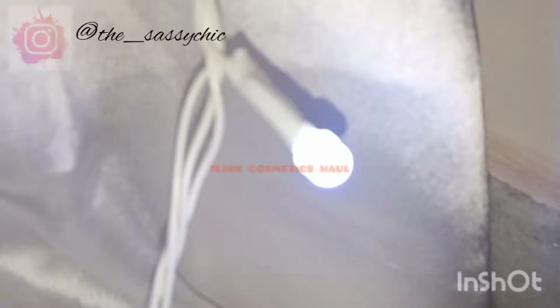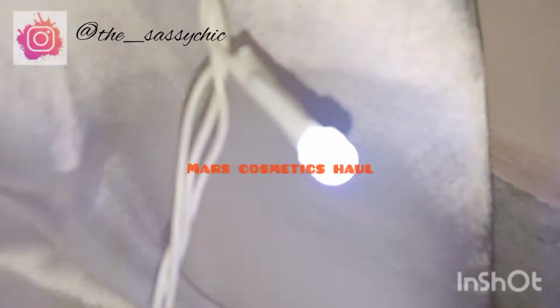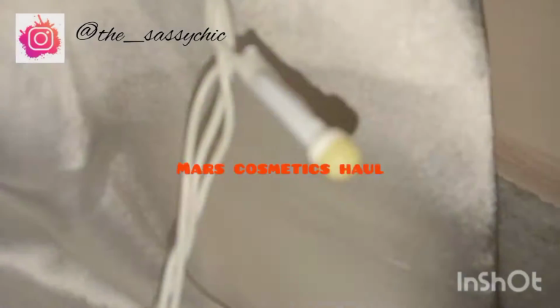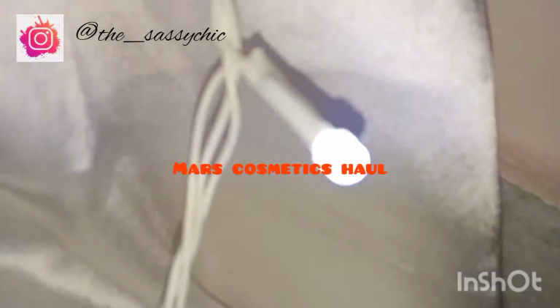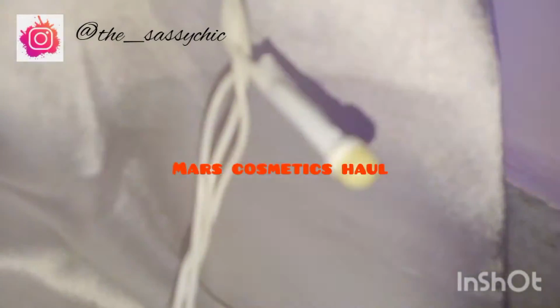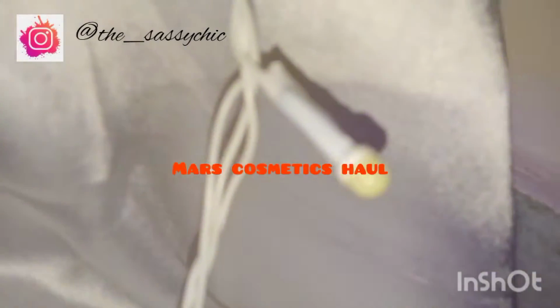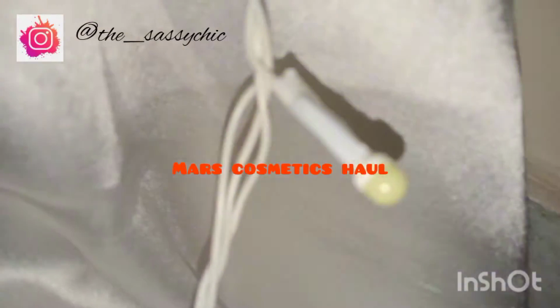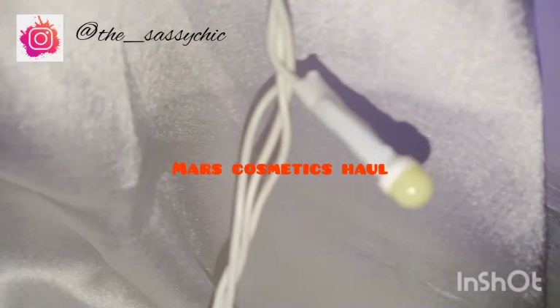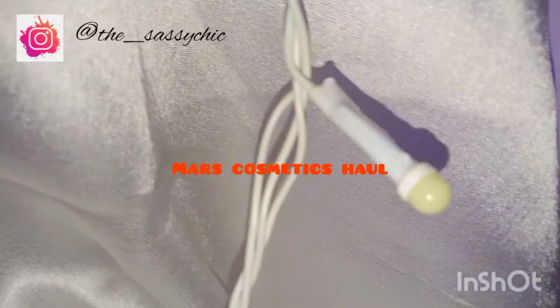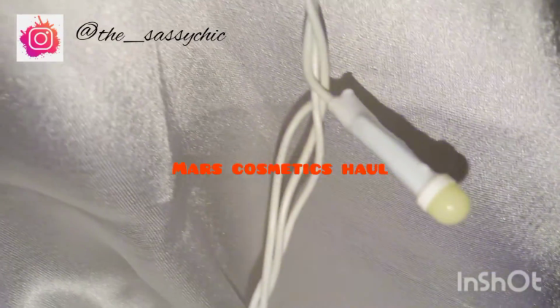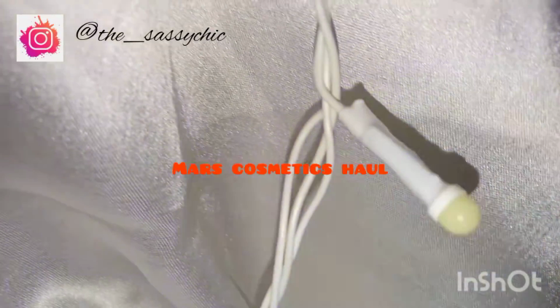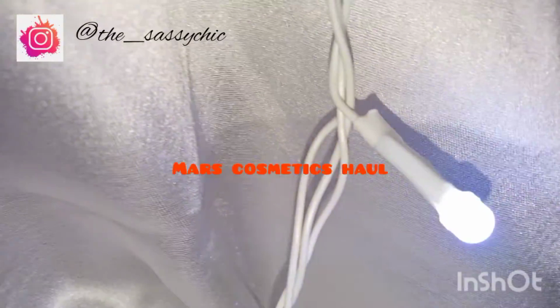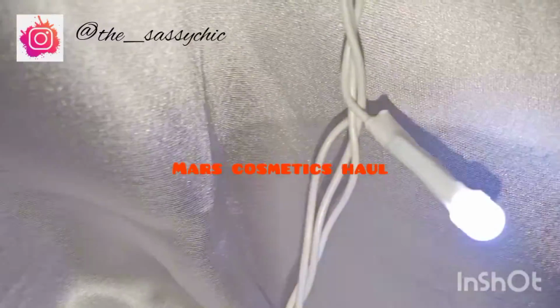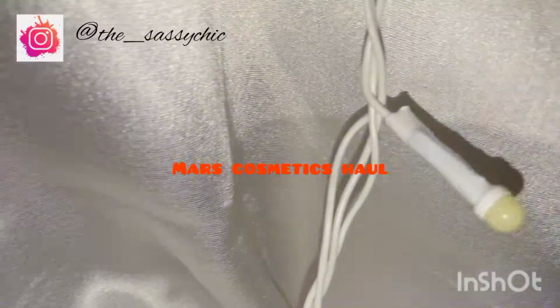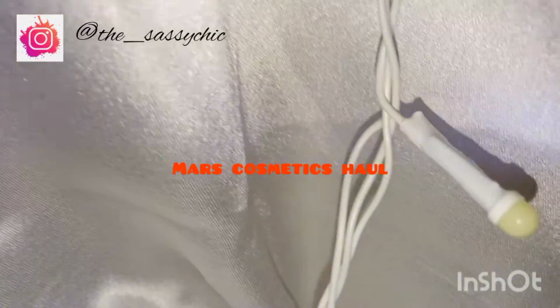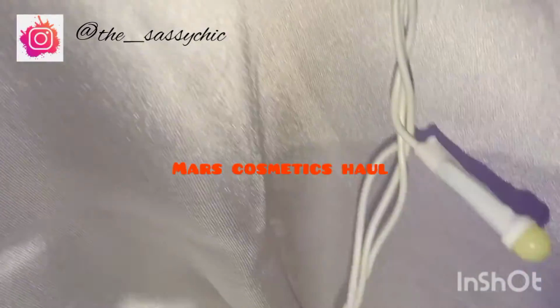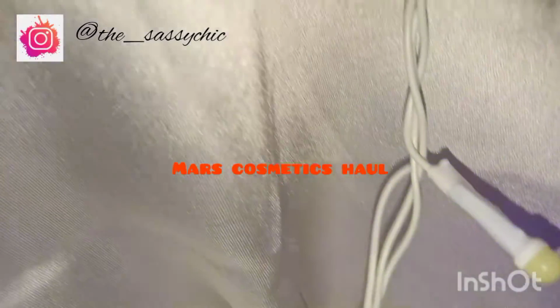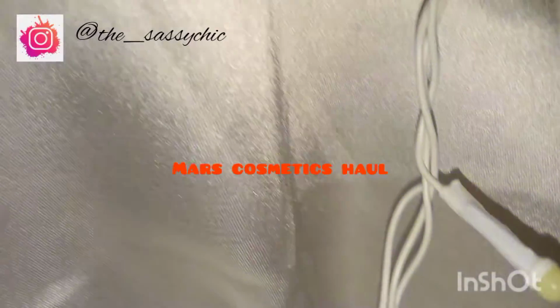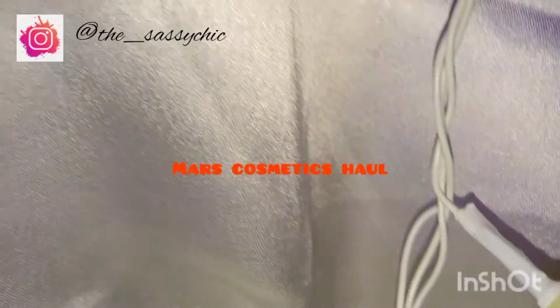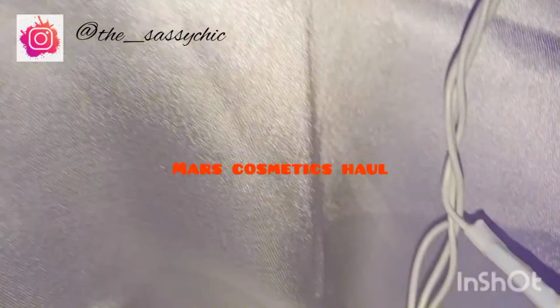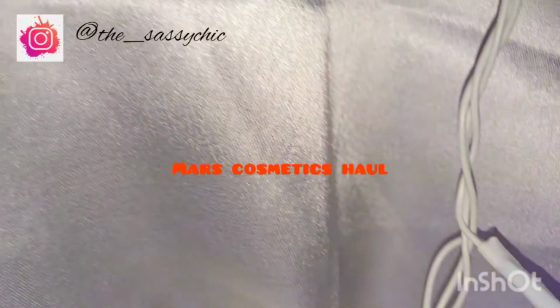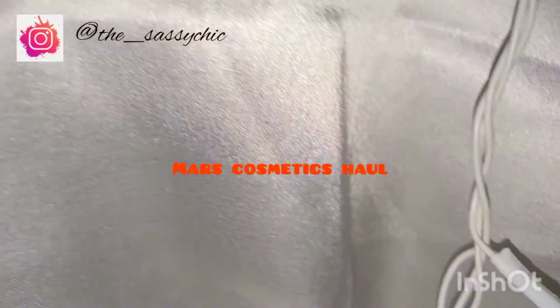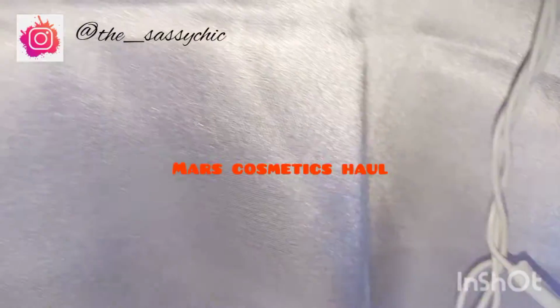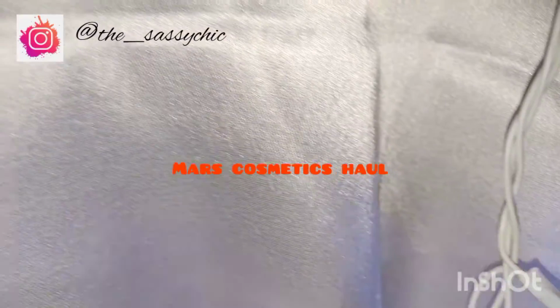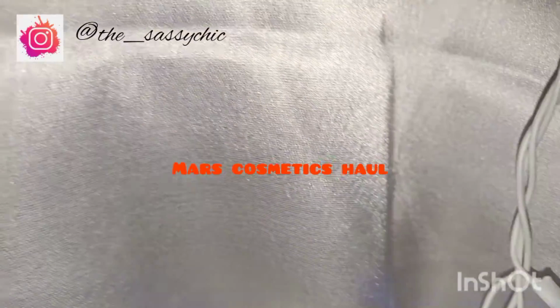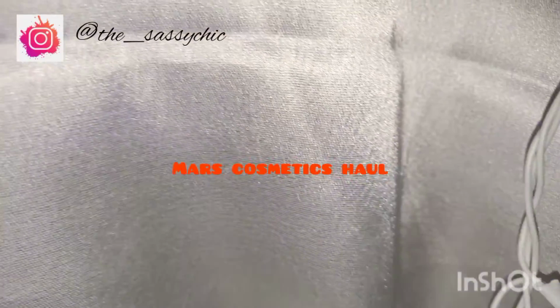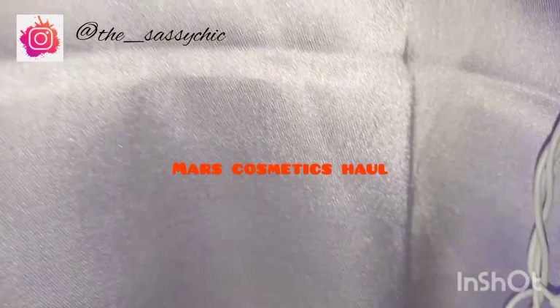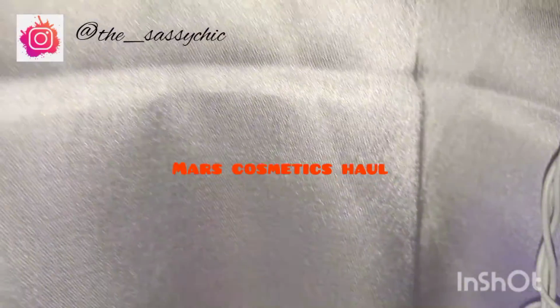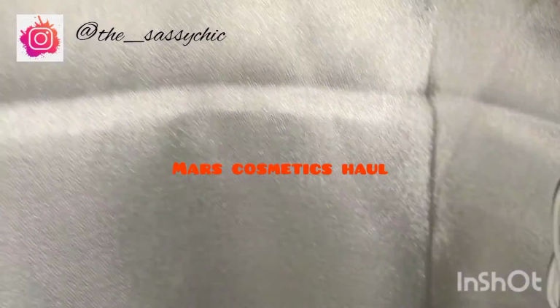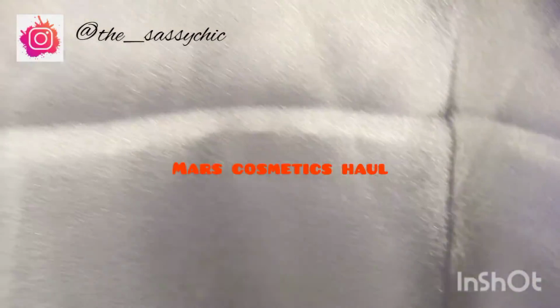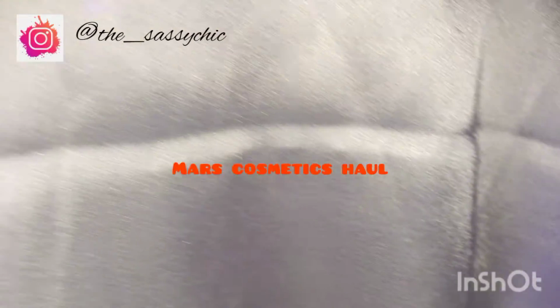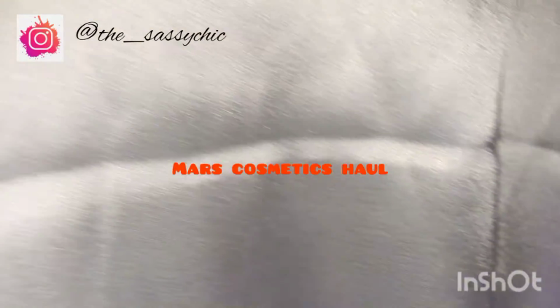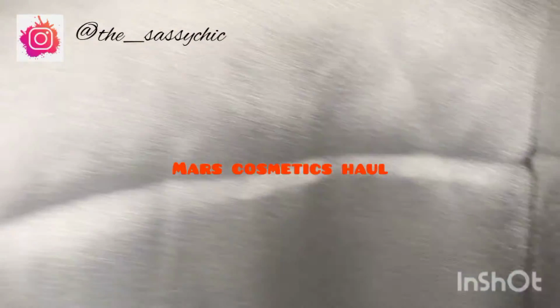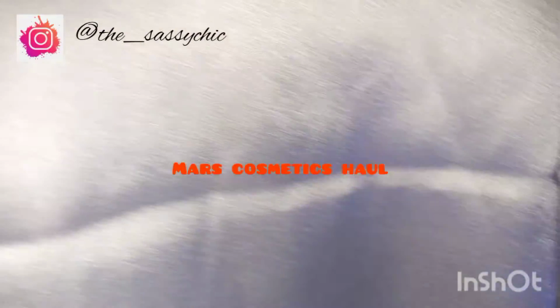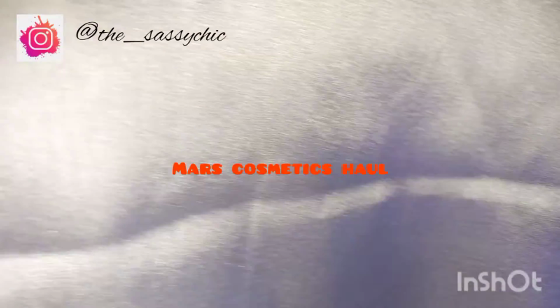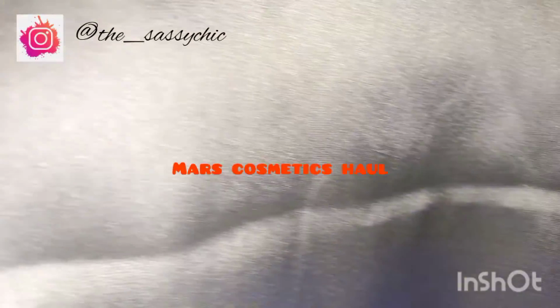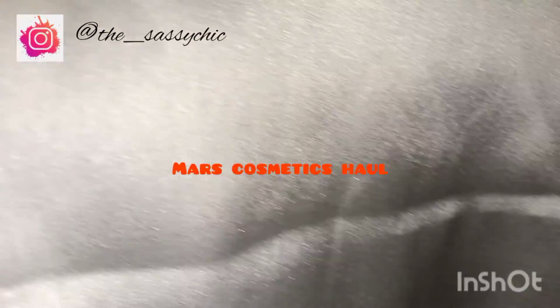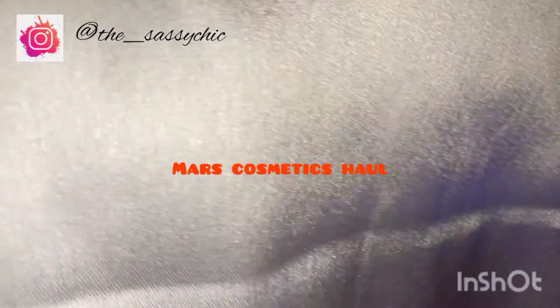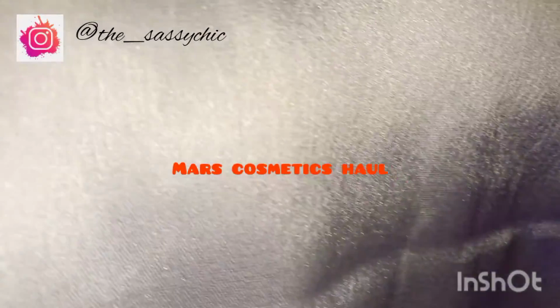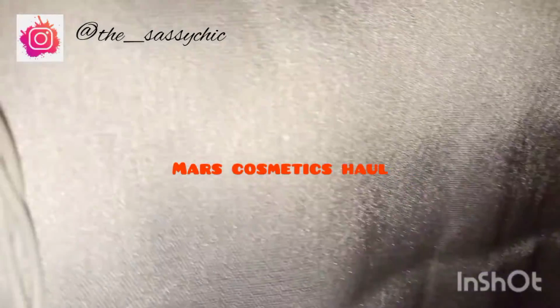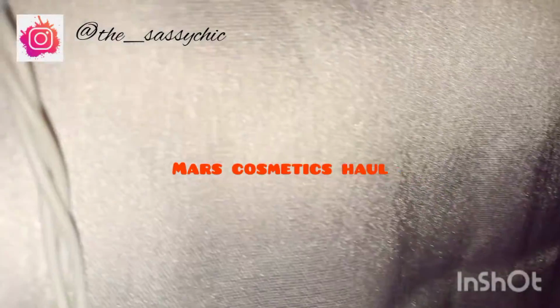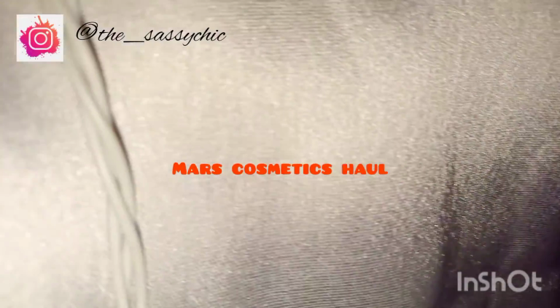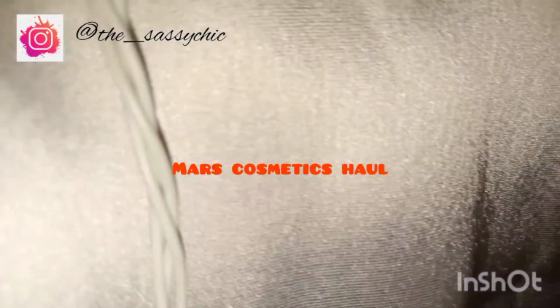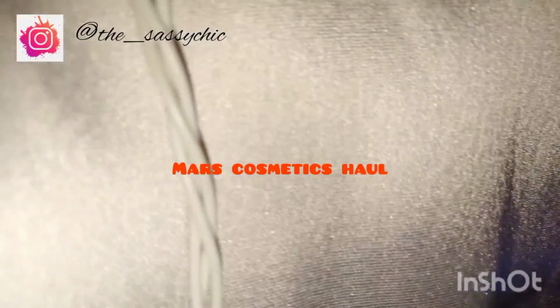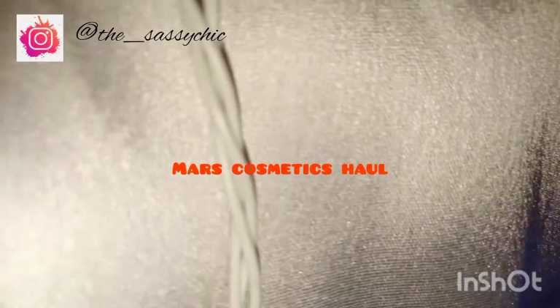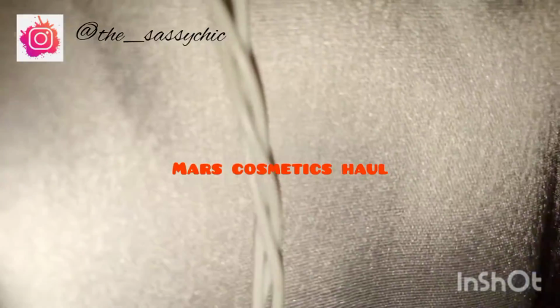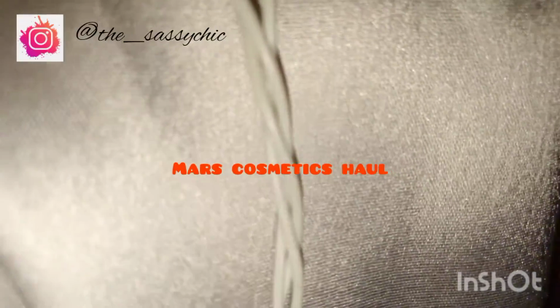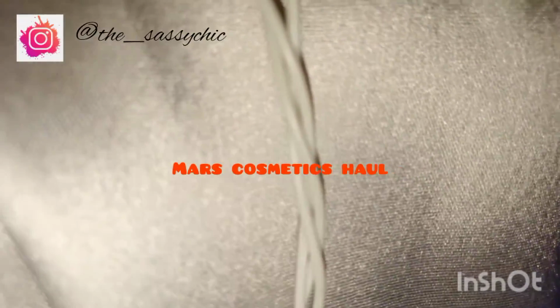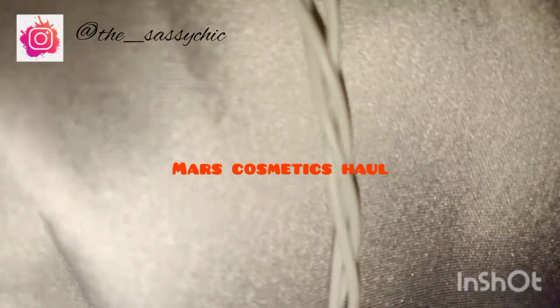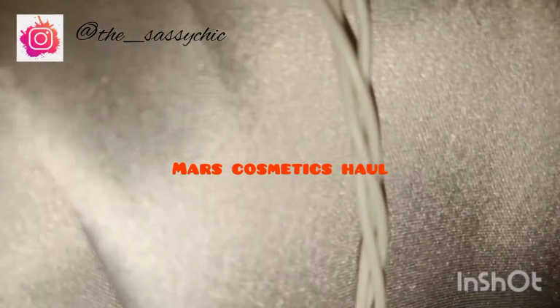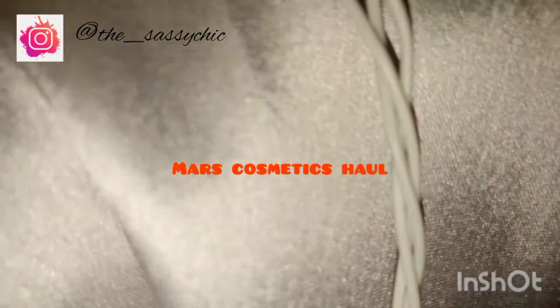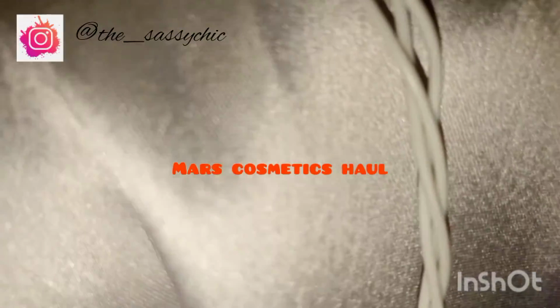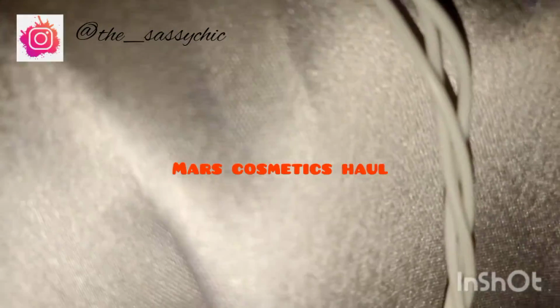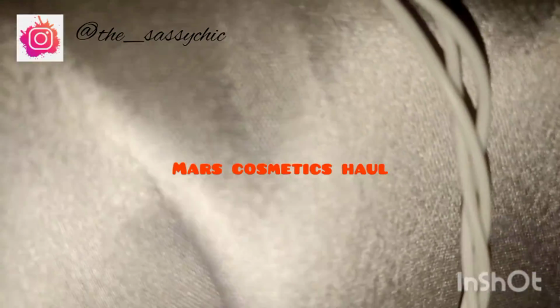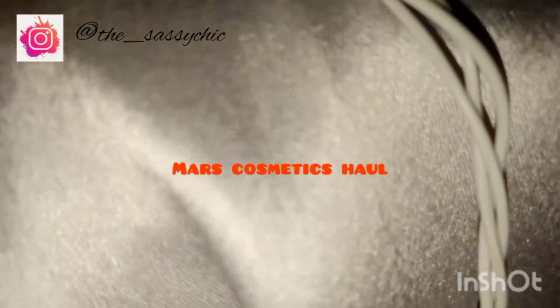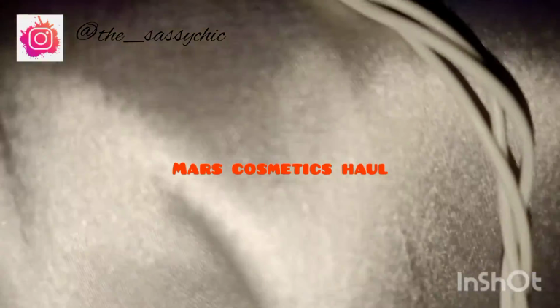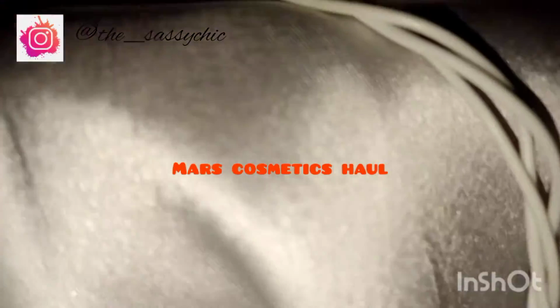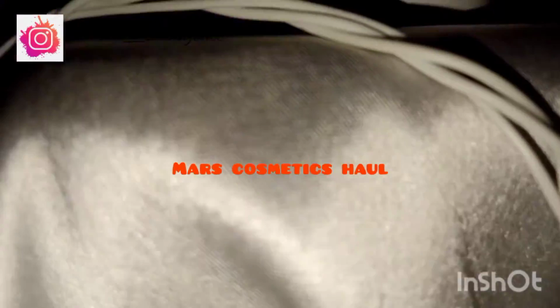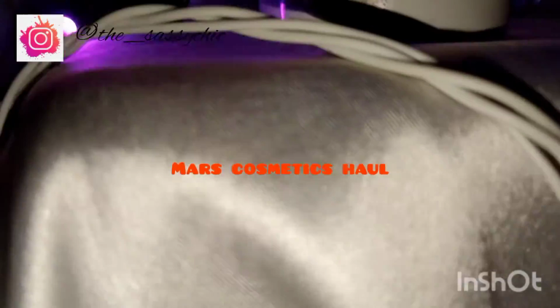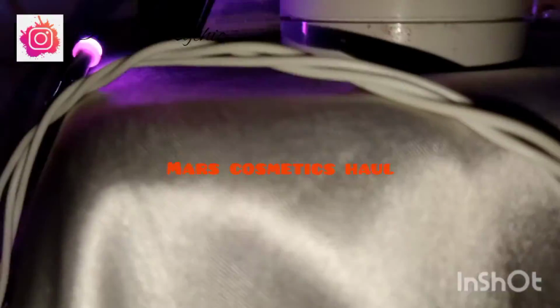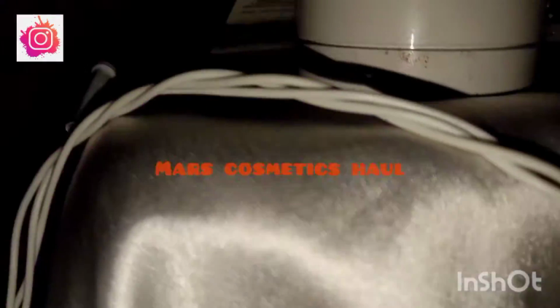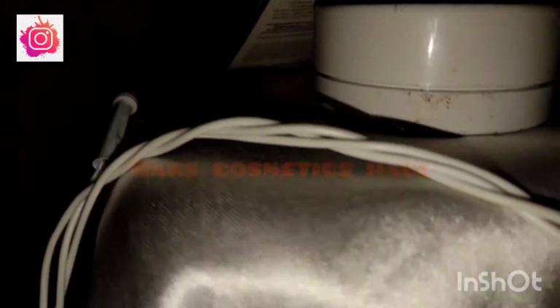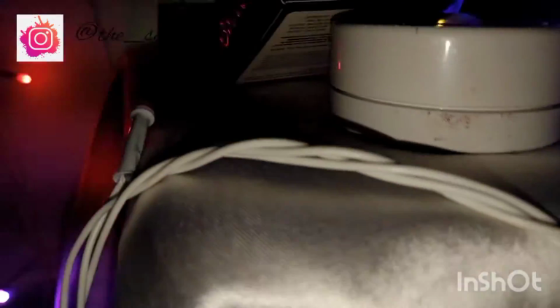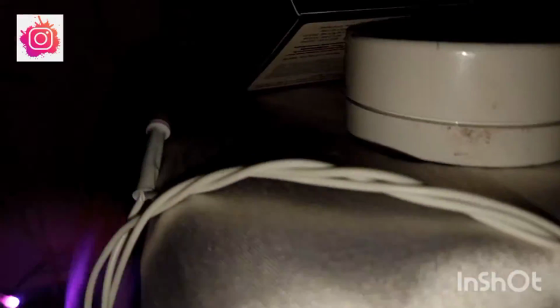Hi guys, welcome to my channel or welcome back to my channel. I am Moitri. Today we are going to see what I have got myself from Mars Cosmetic.